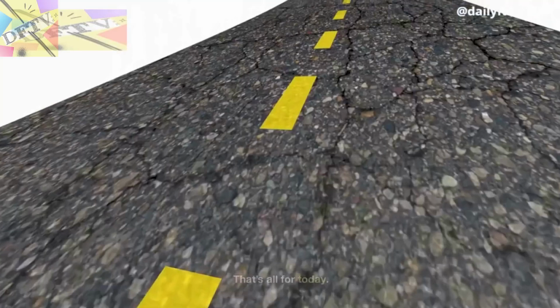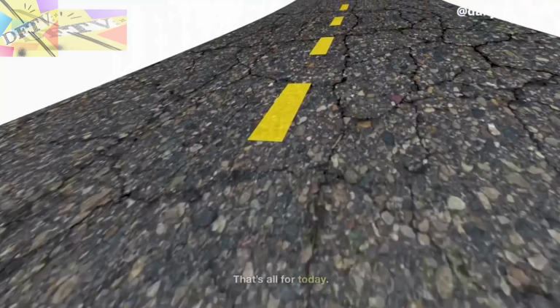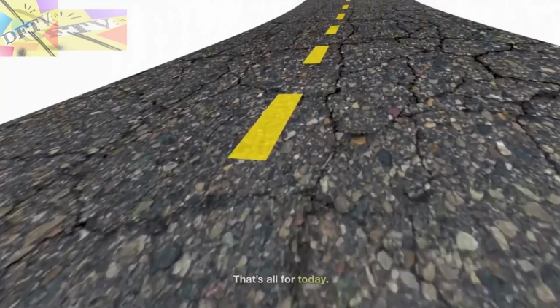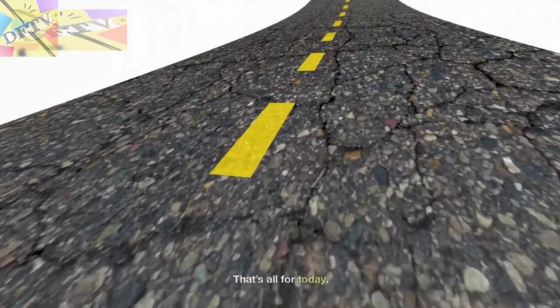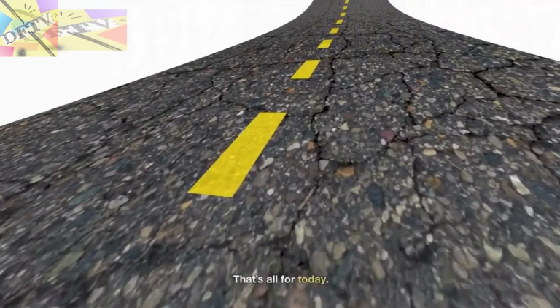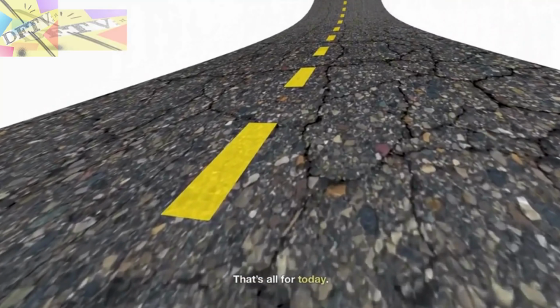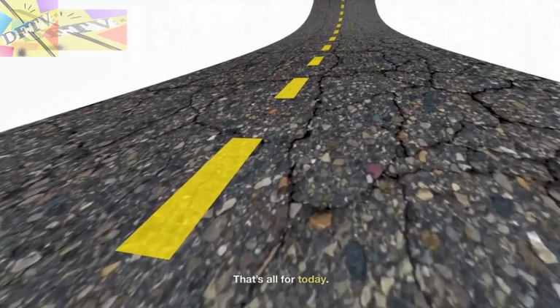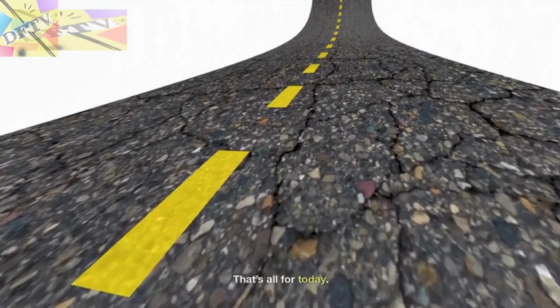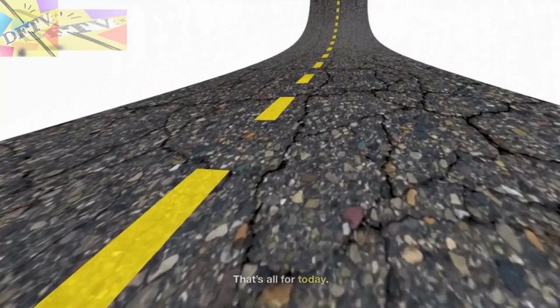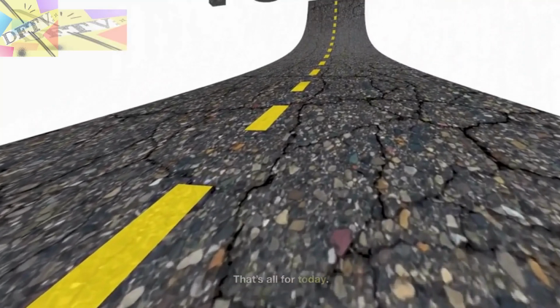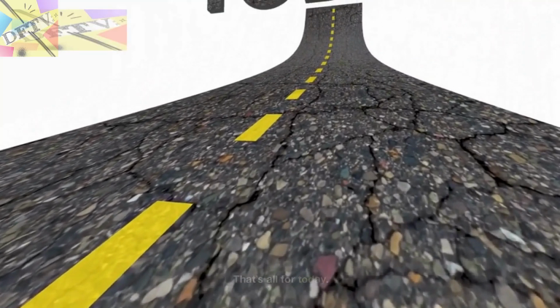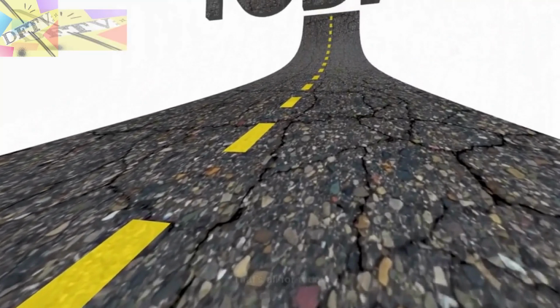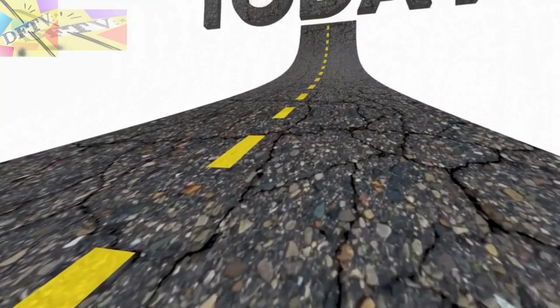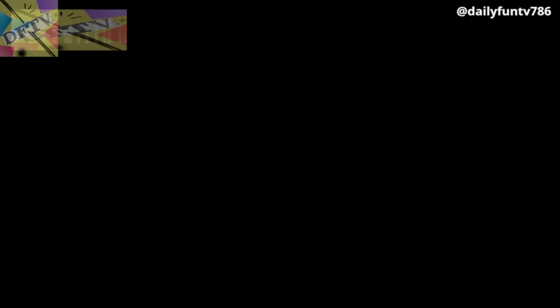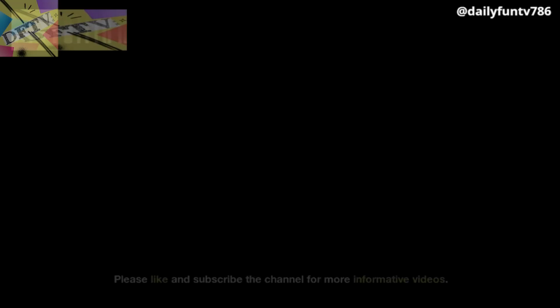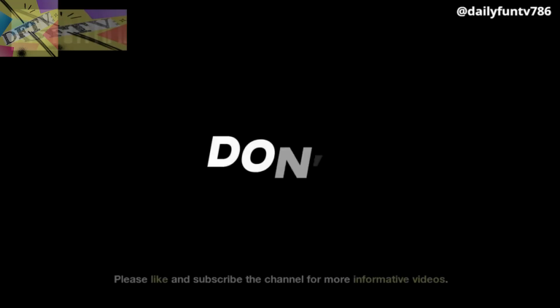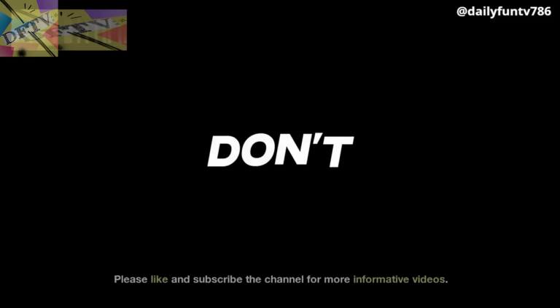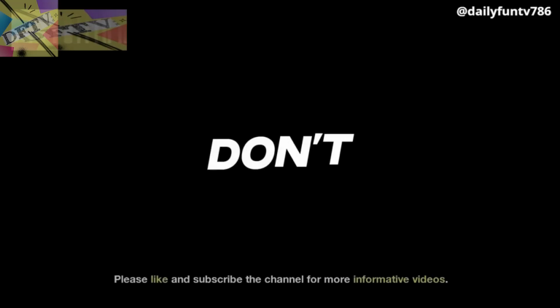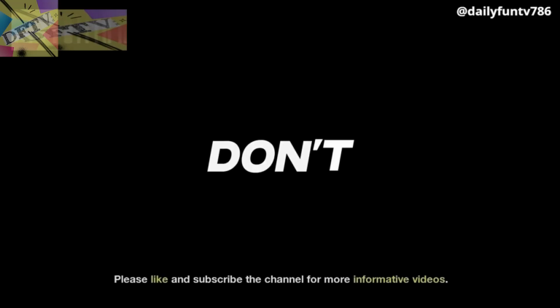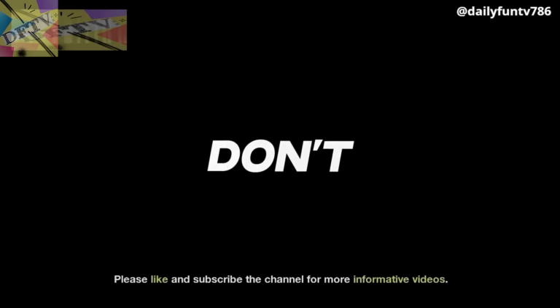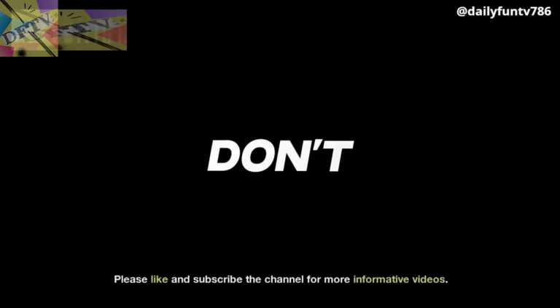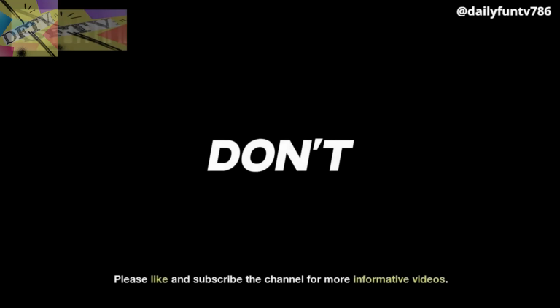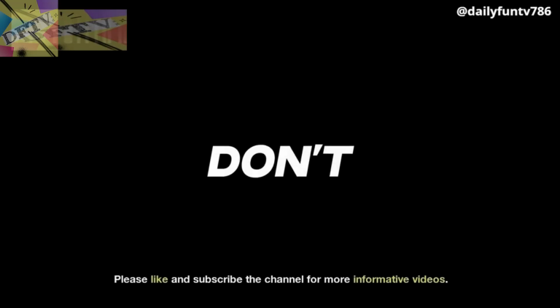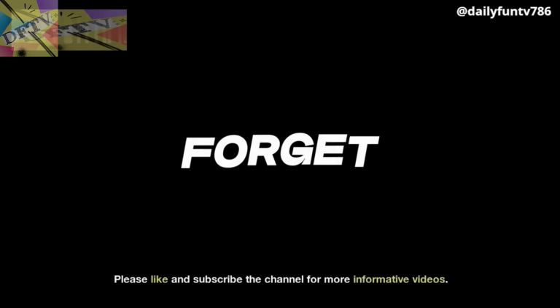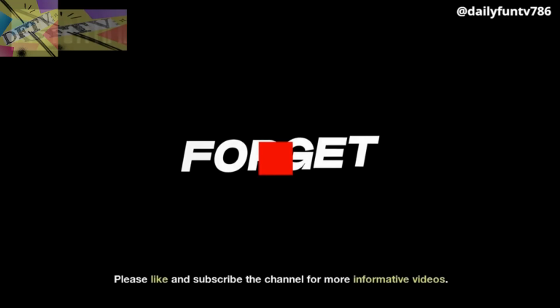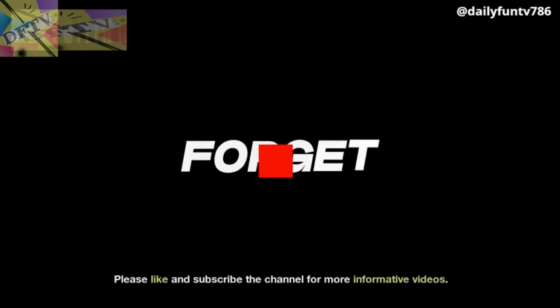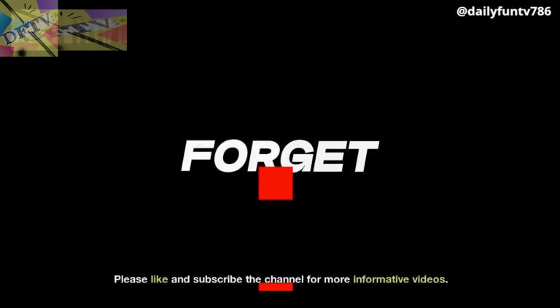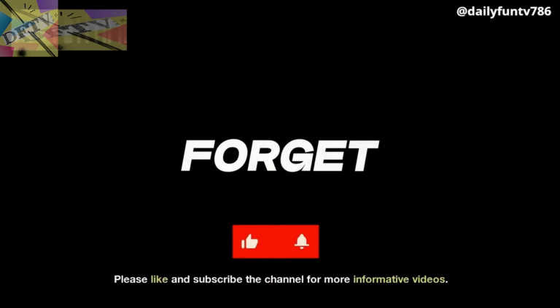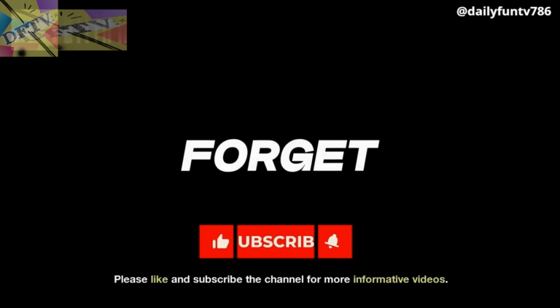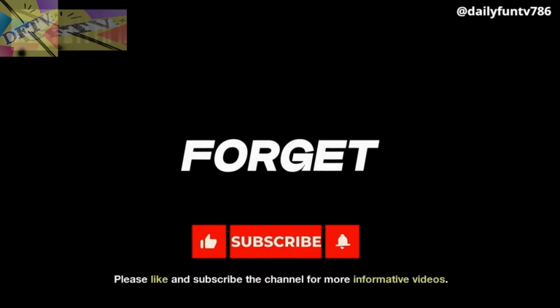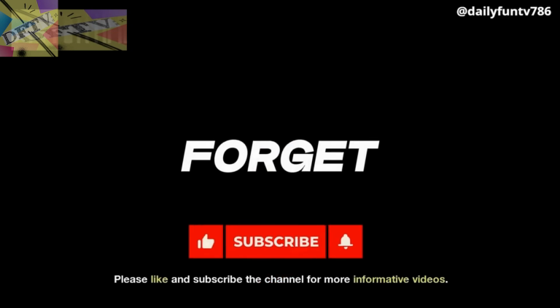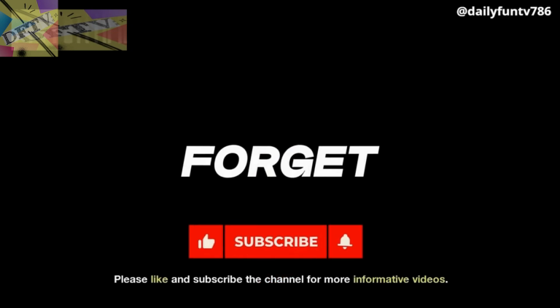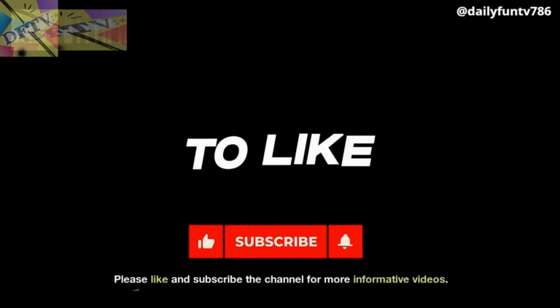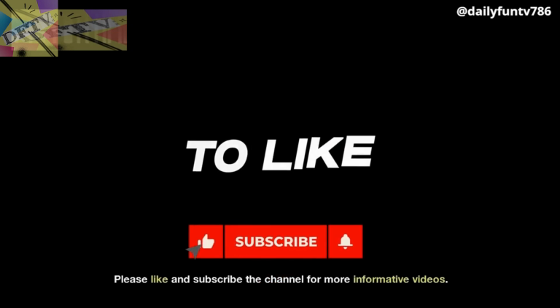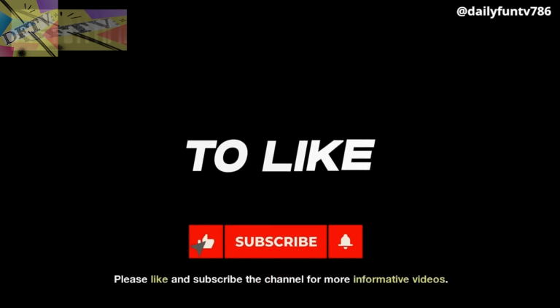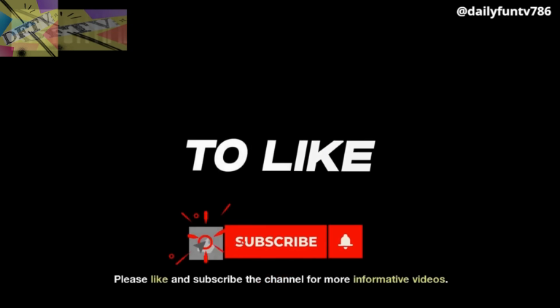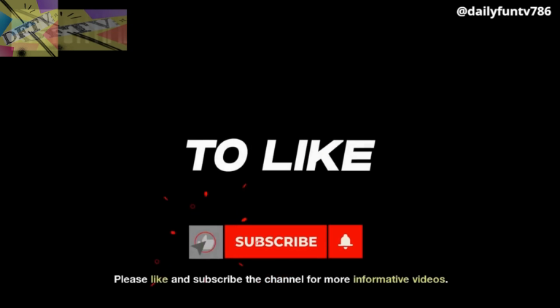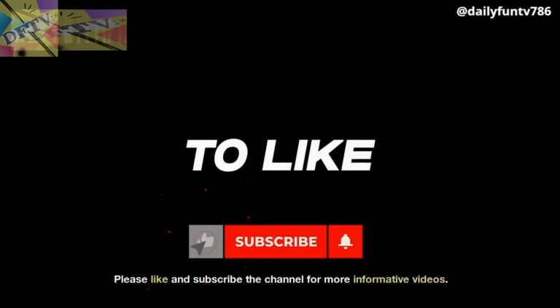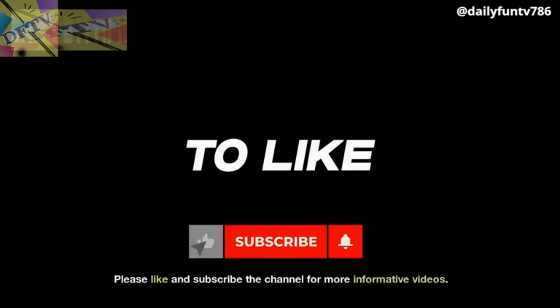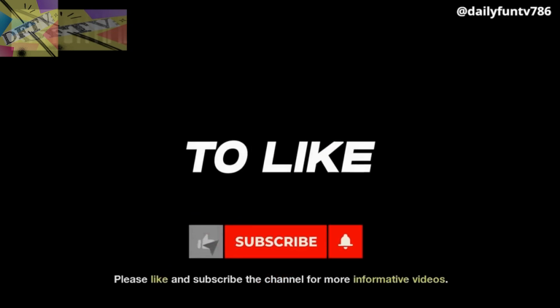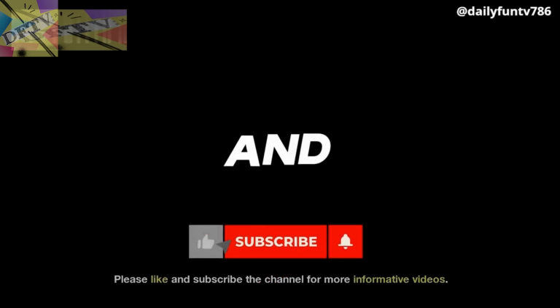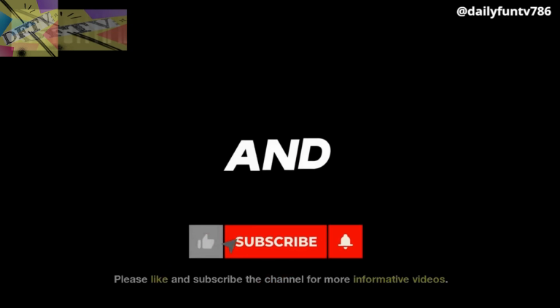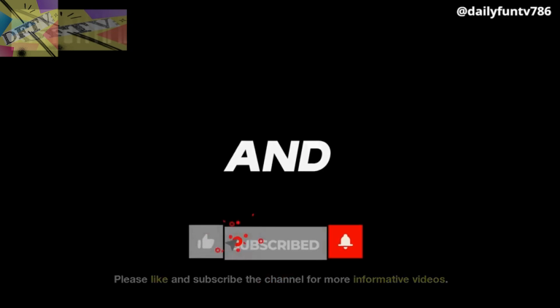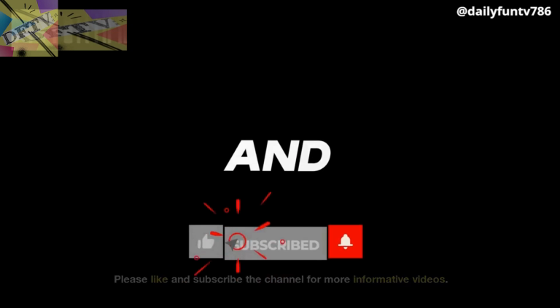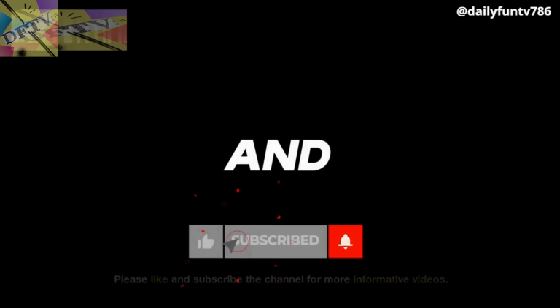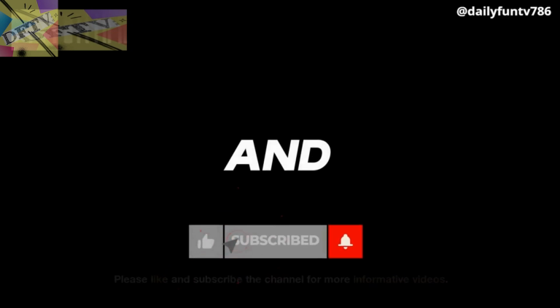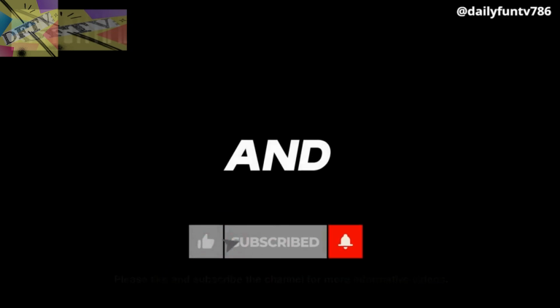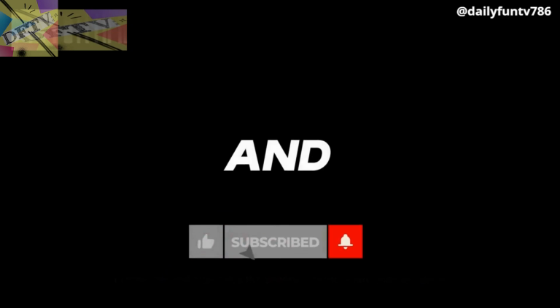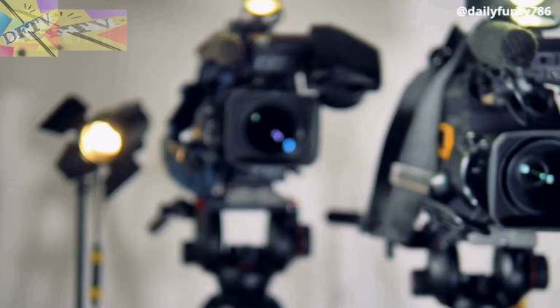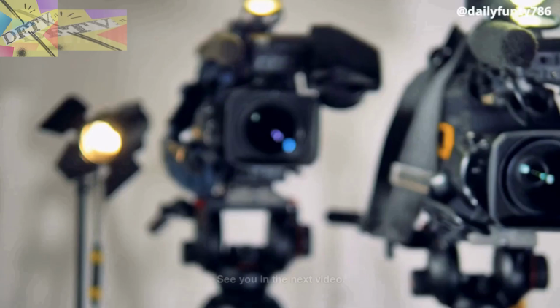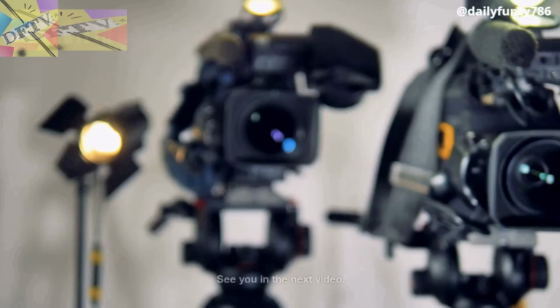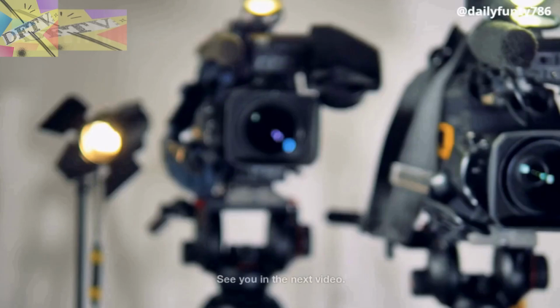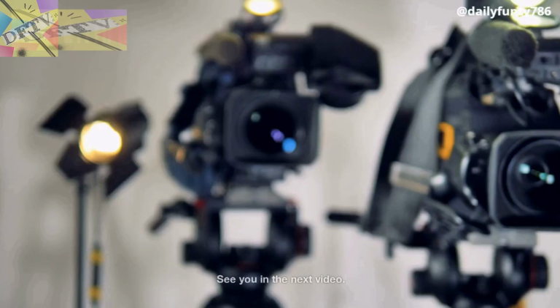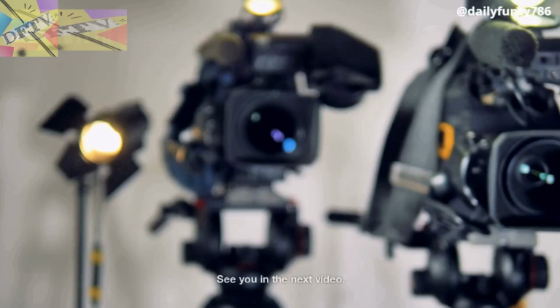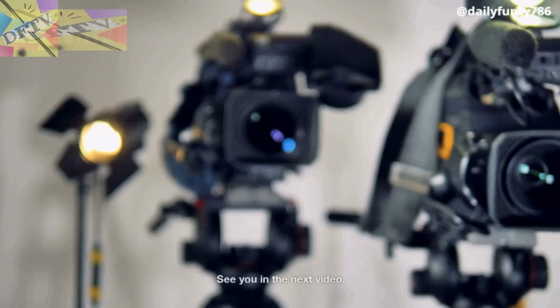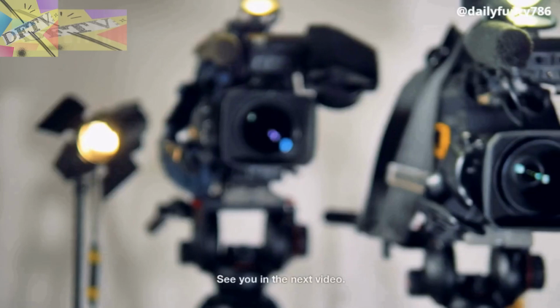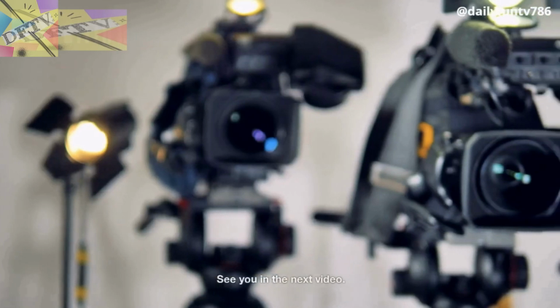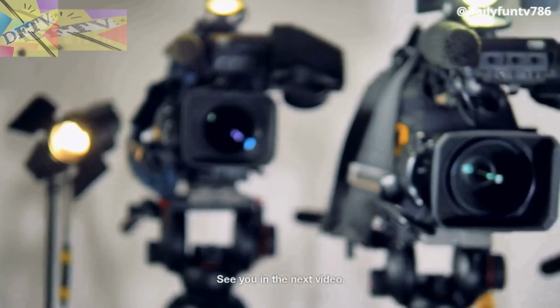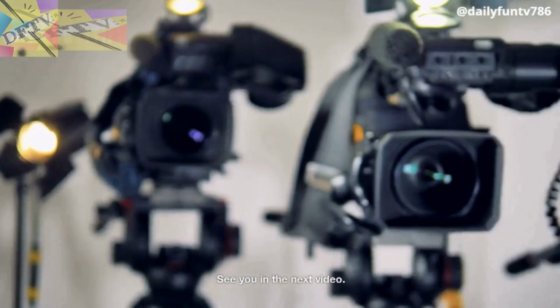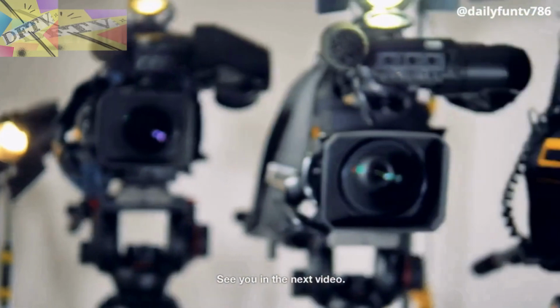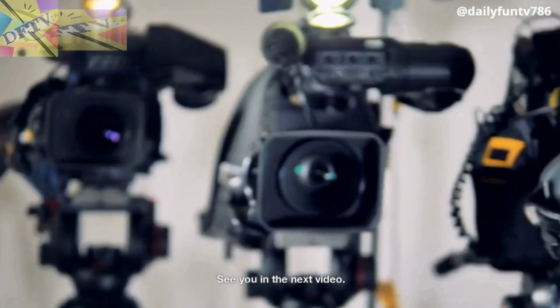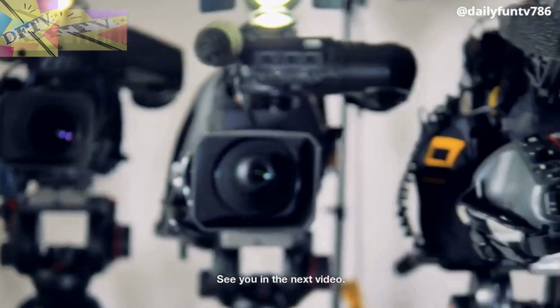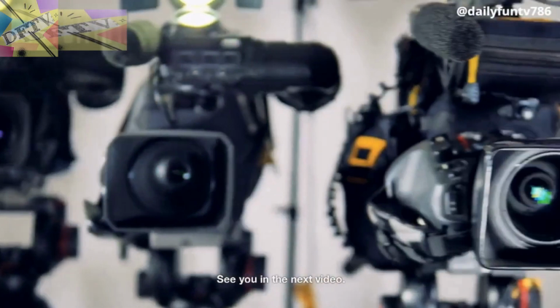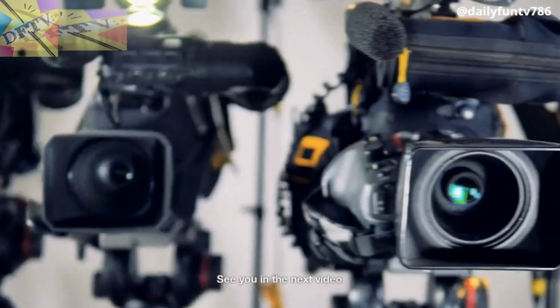That's all for today. Please like and subscribe to the channel for more informative videos. See you in the next video.